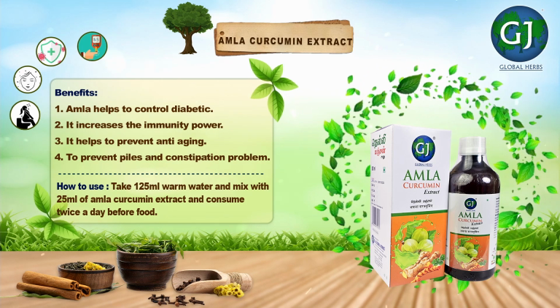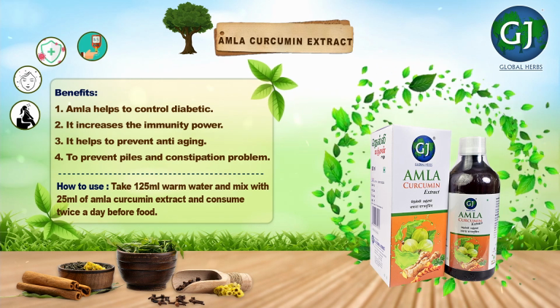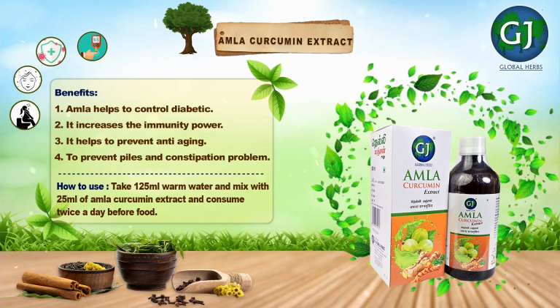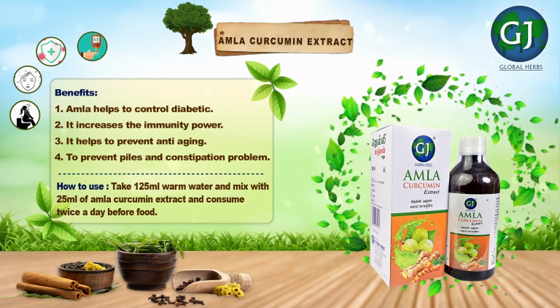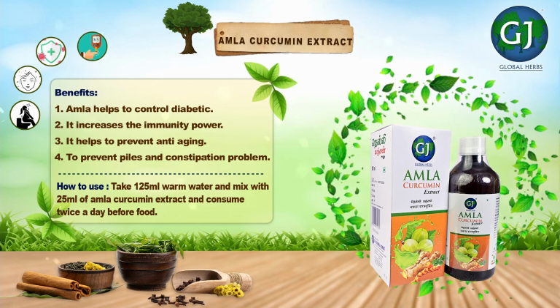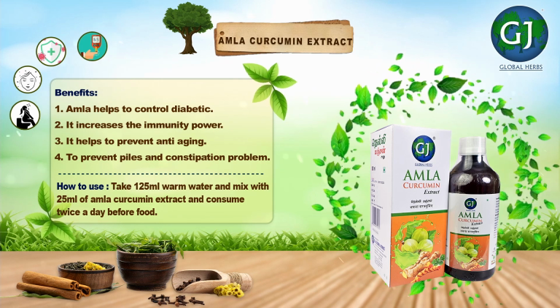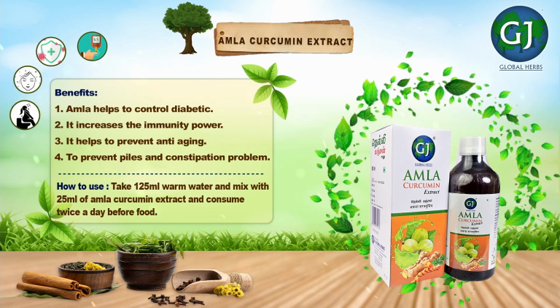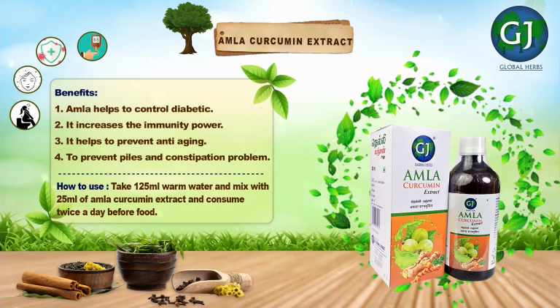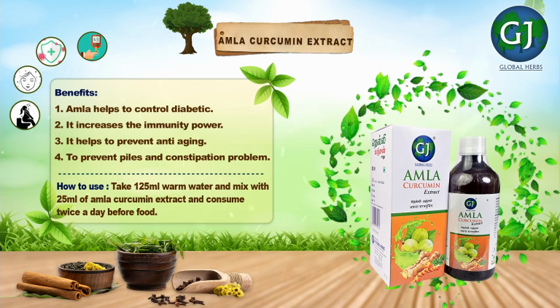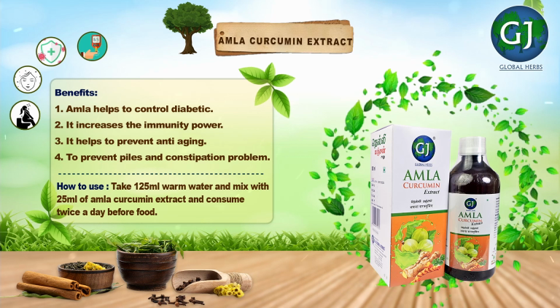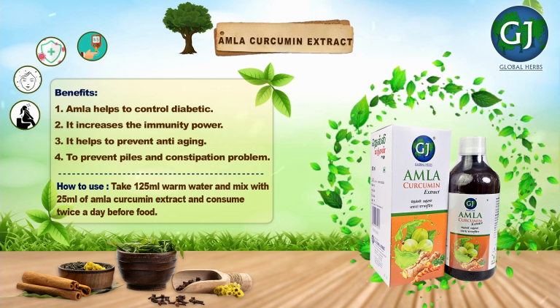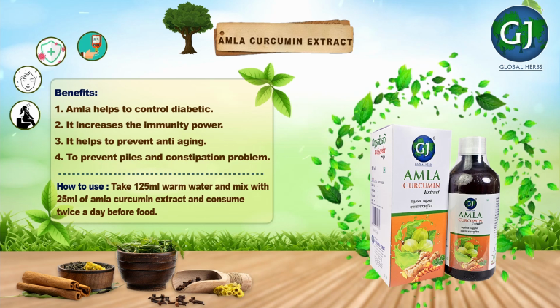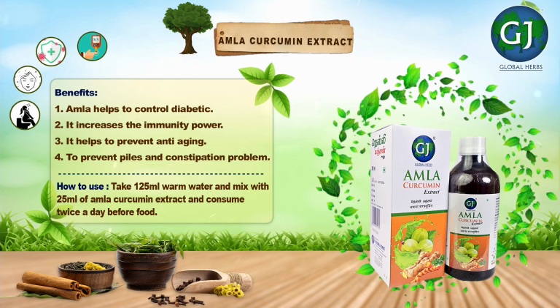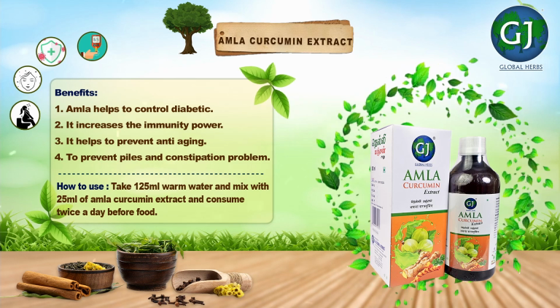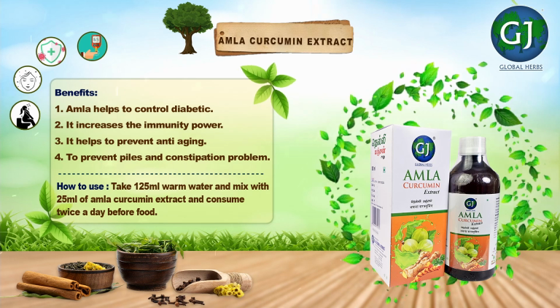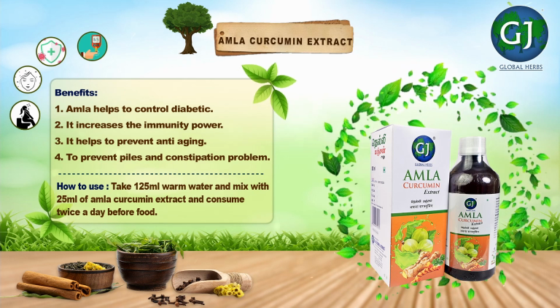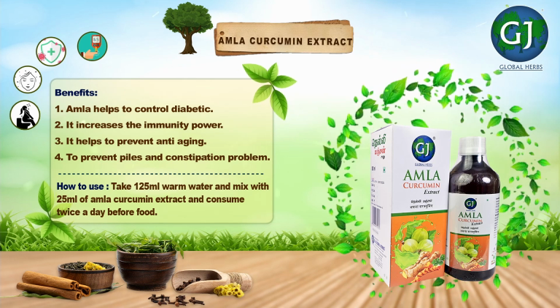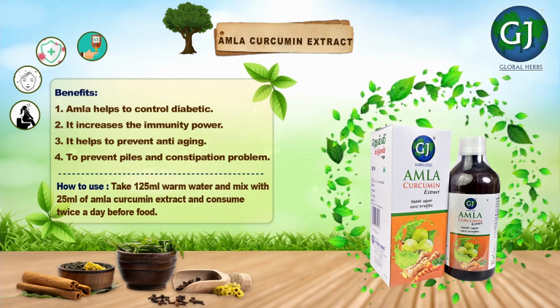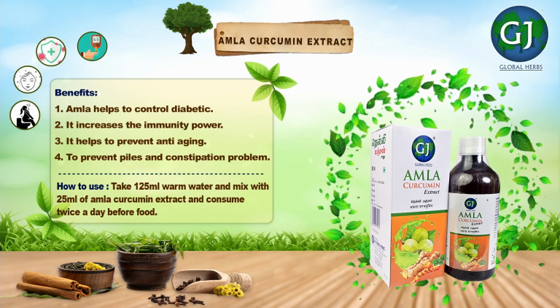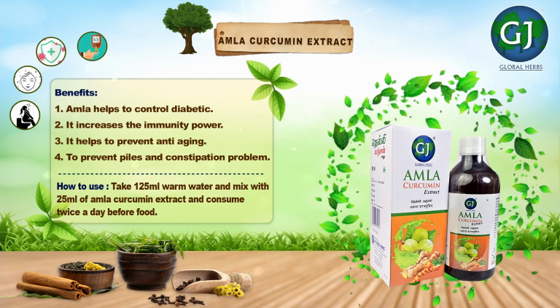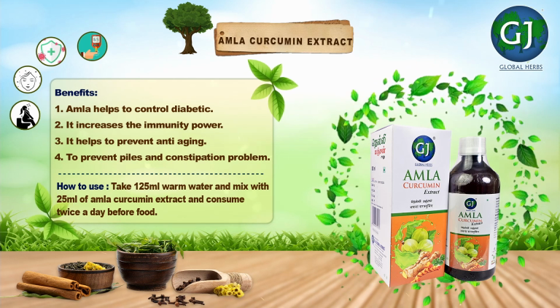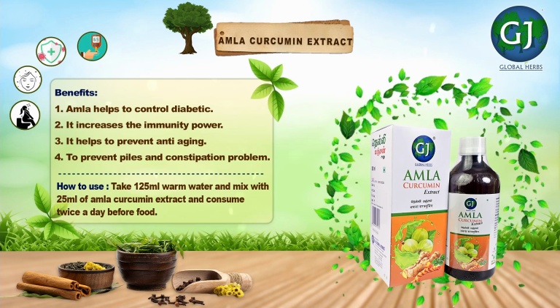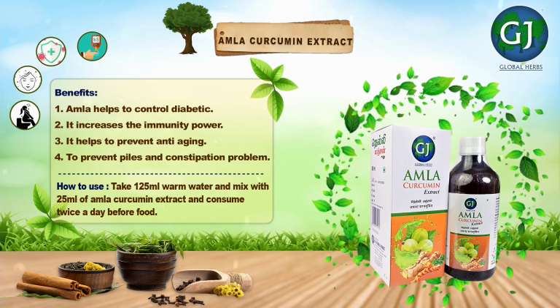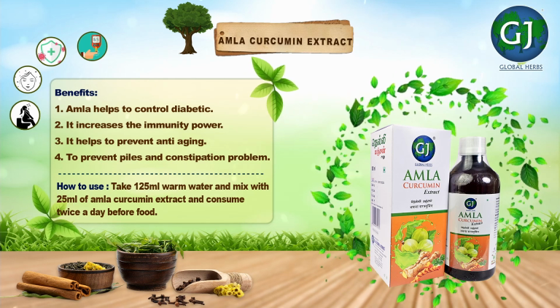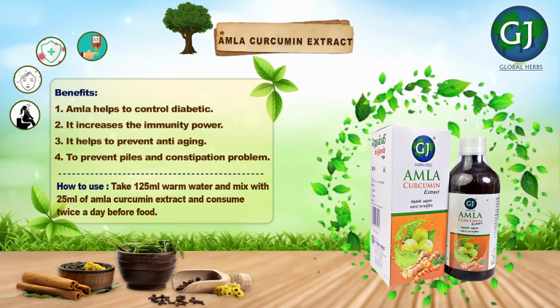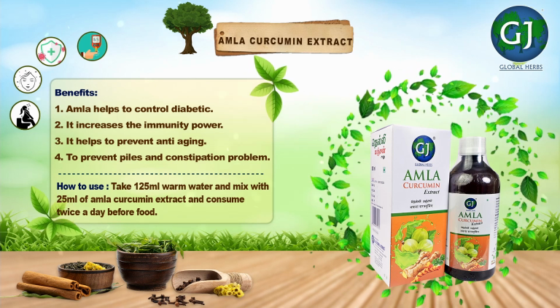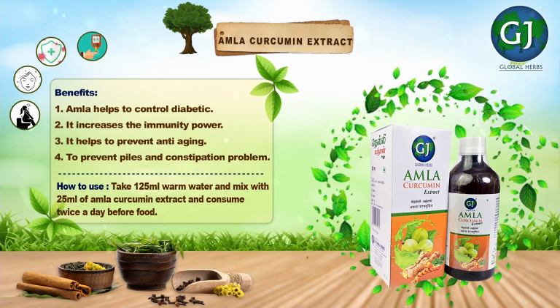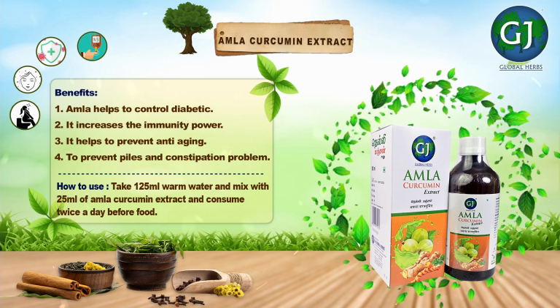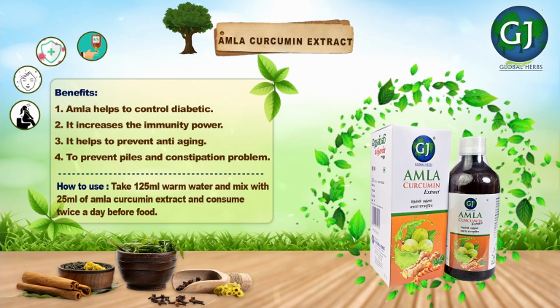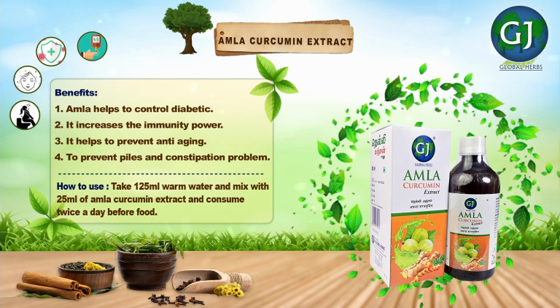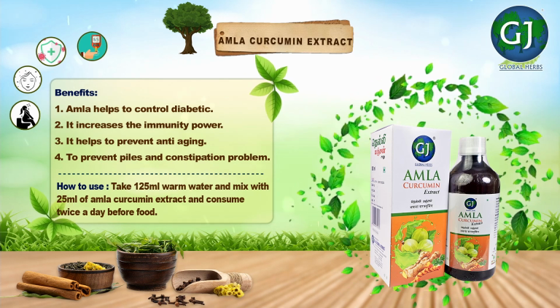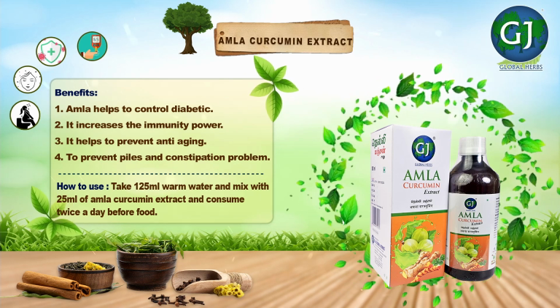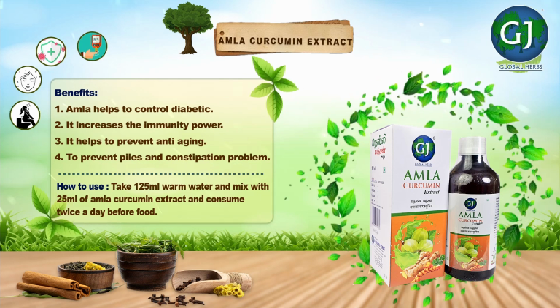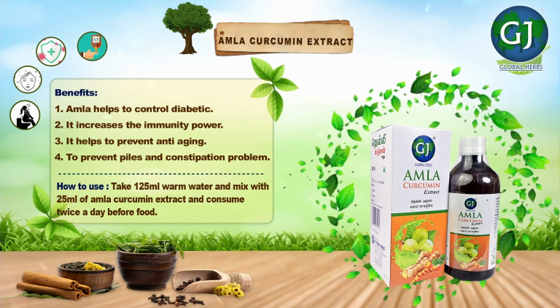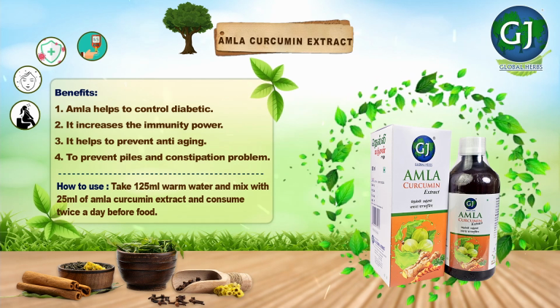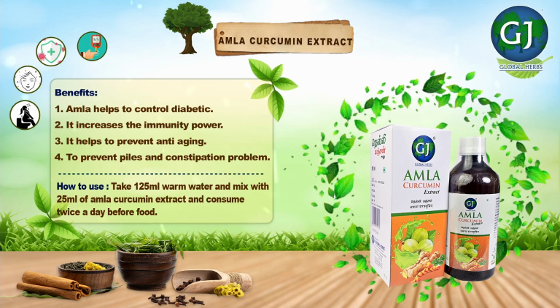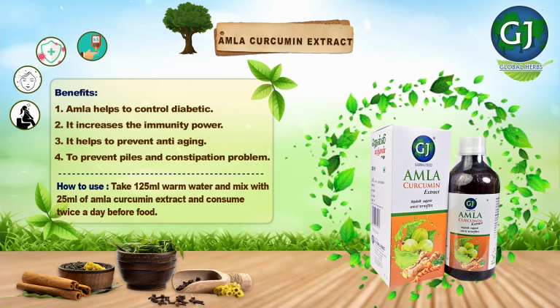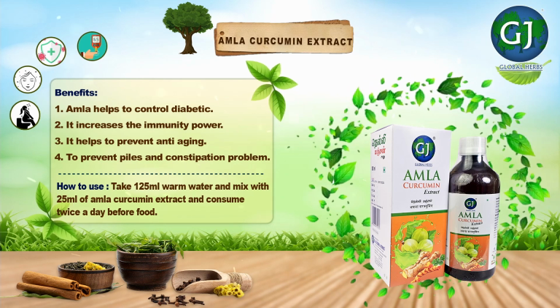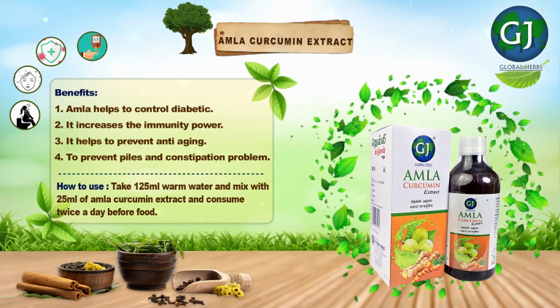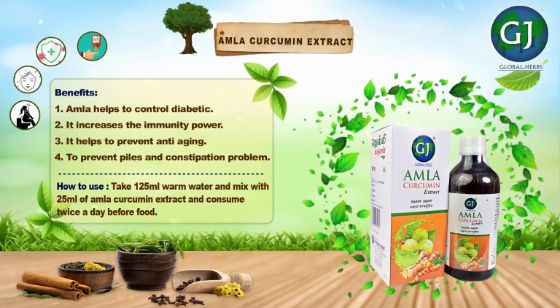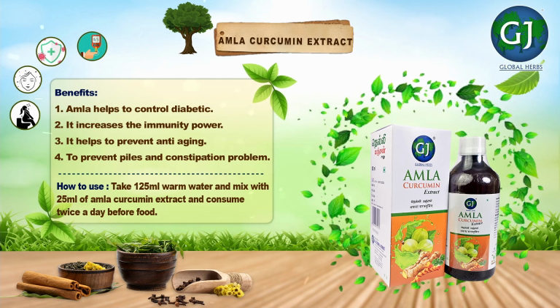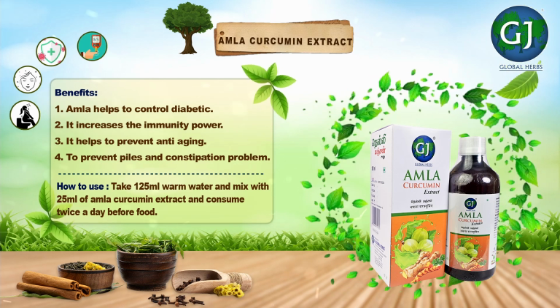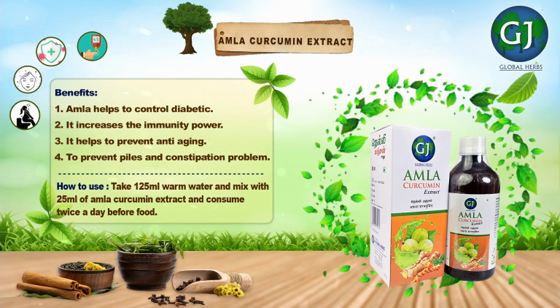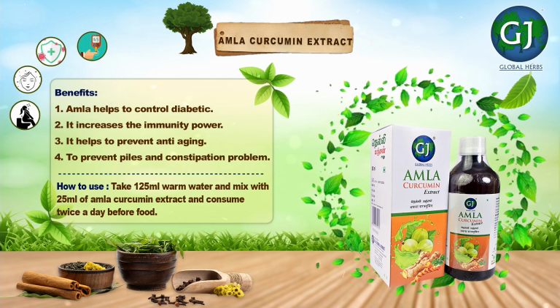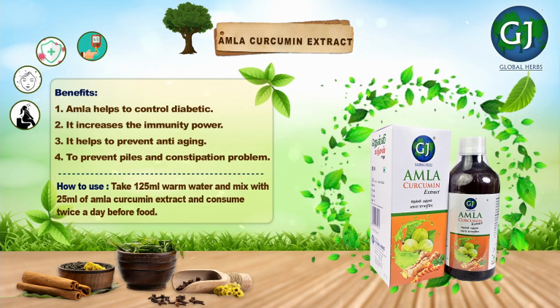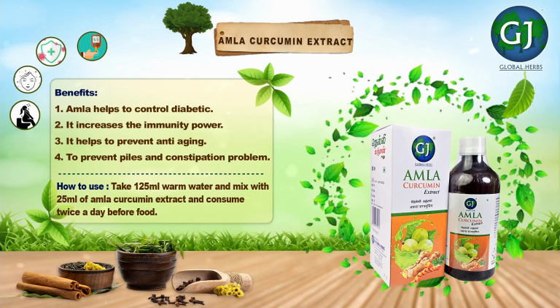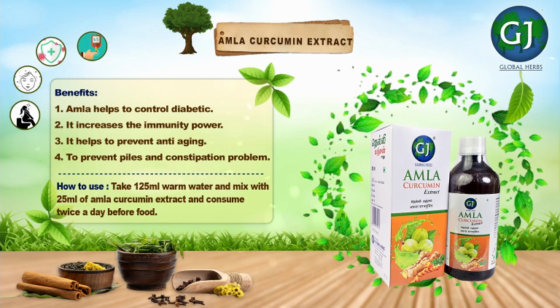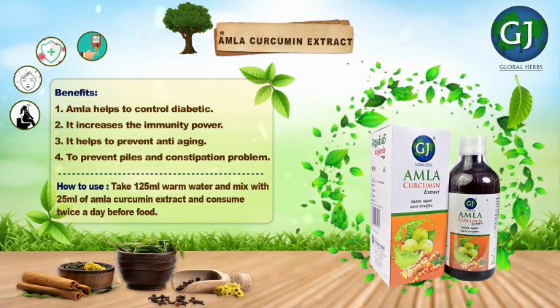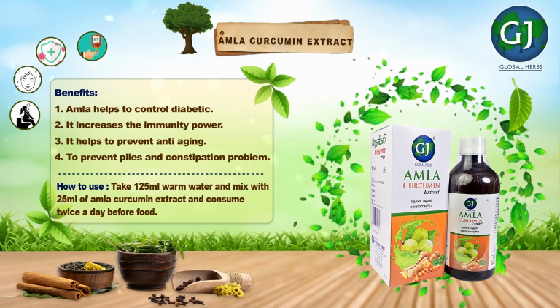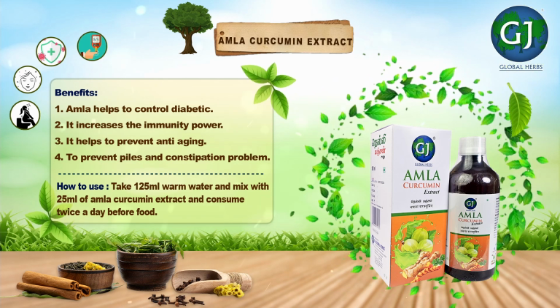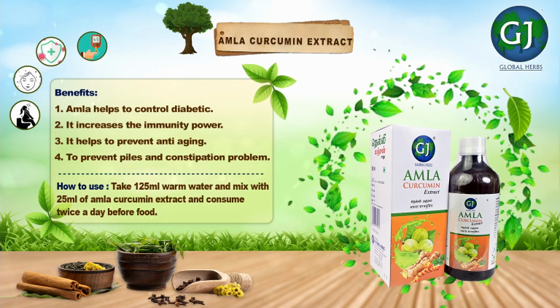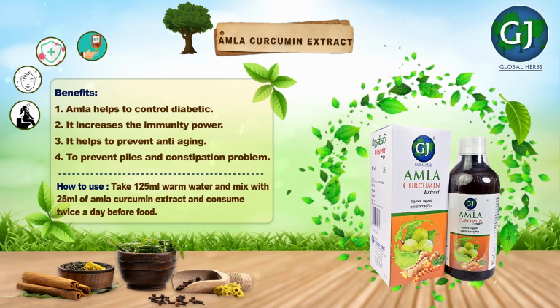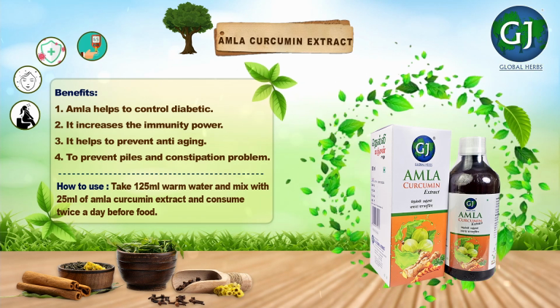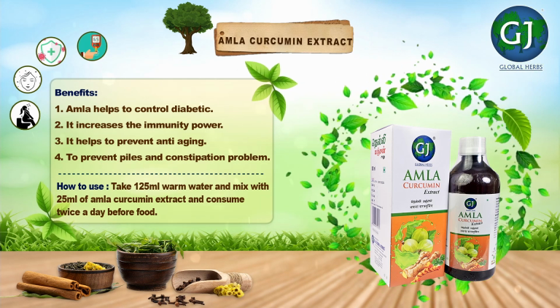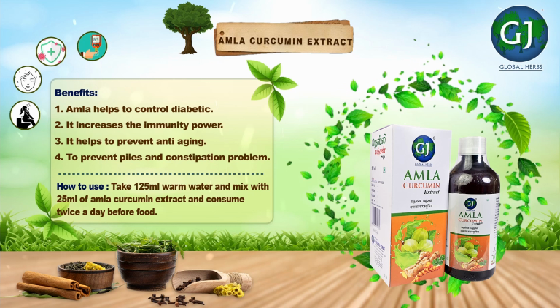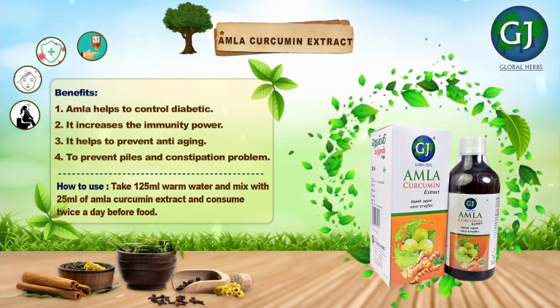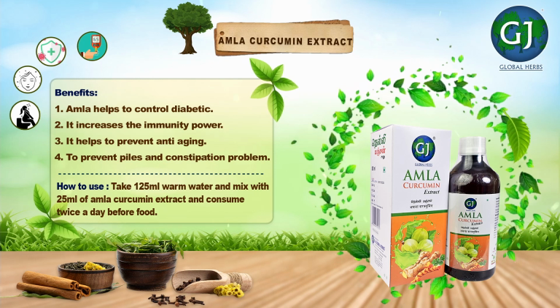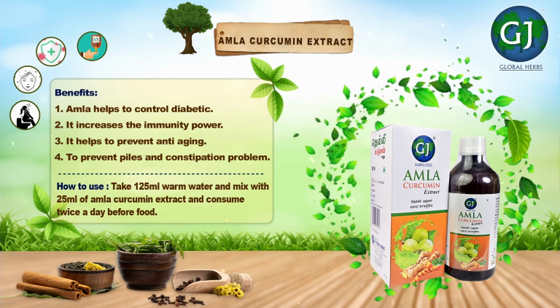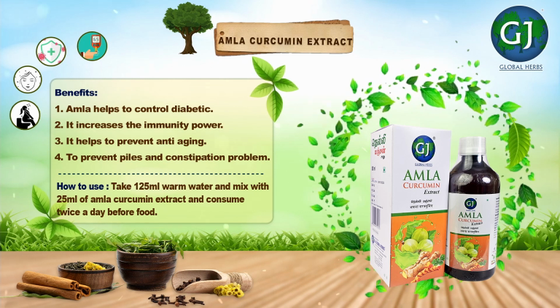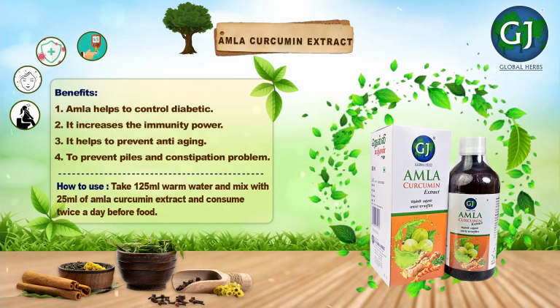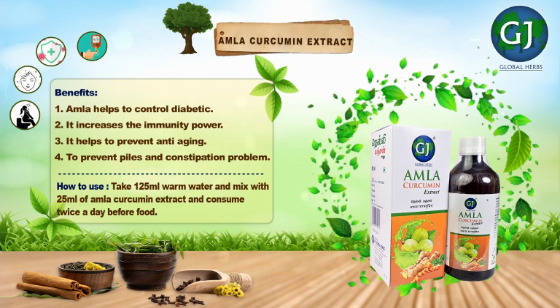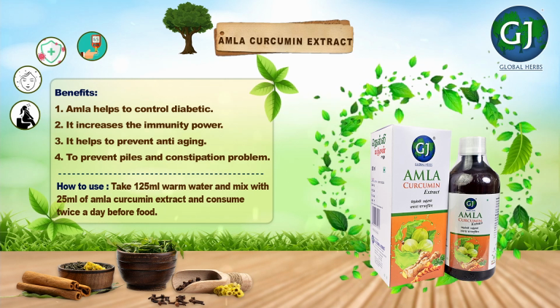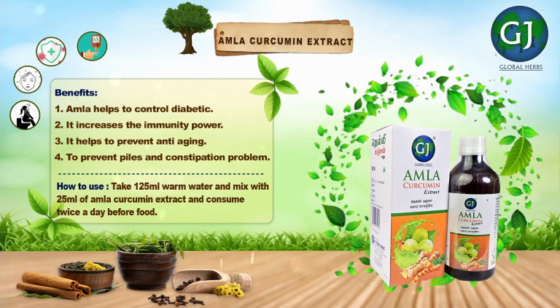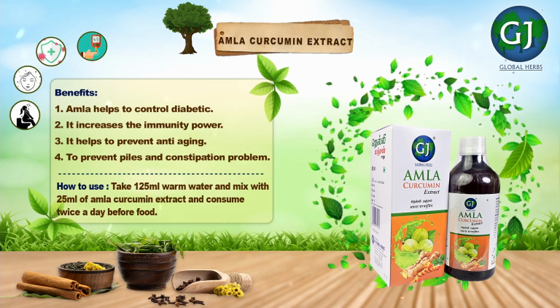It increases immunity power. It helps to prevent aging. To prevent piles and constipation problems.